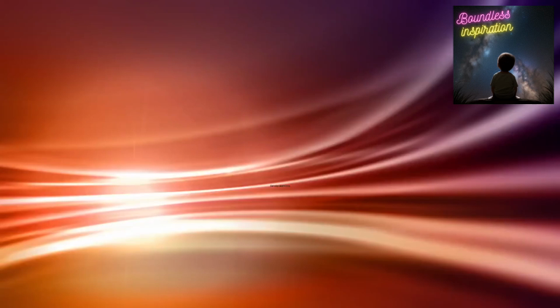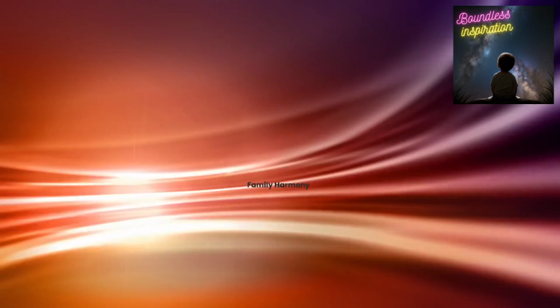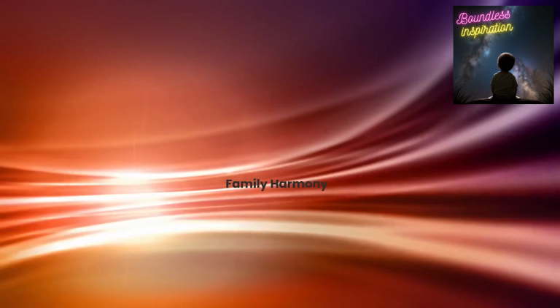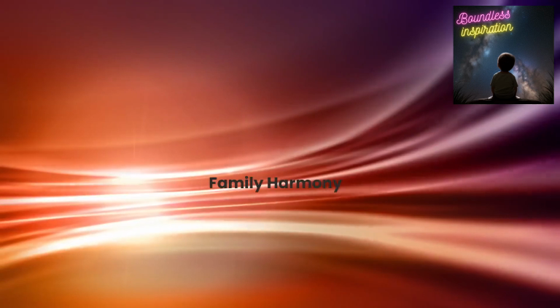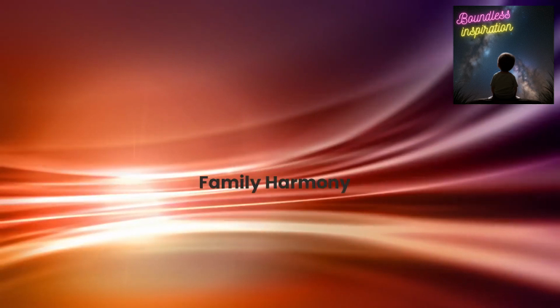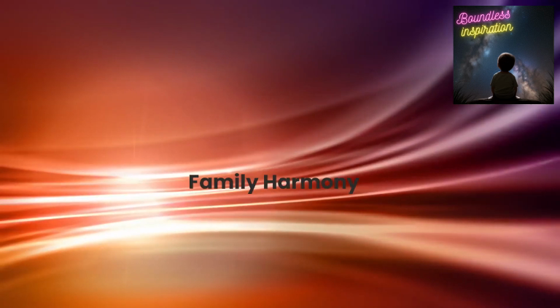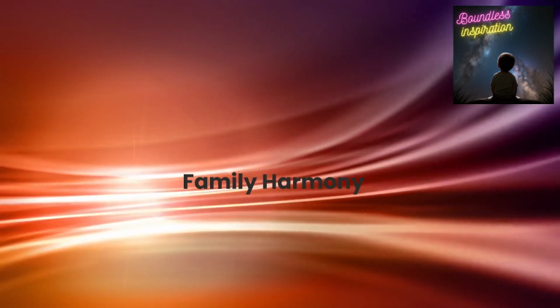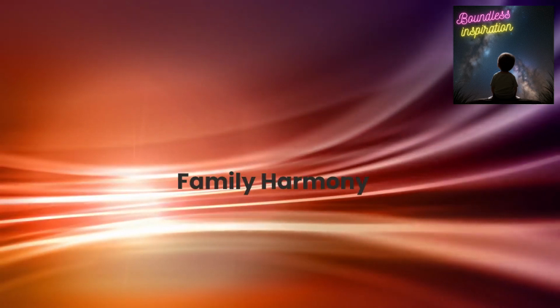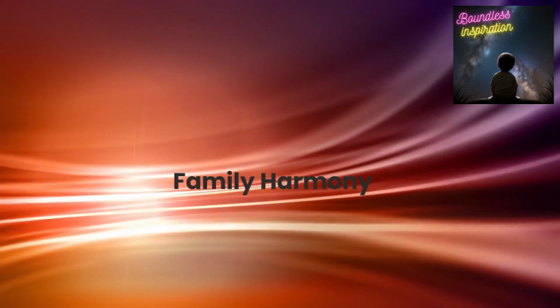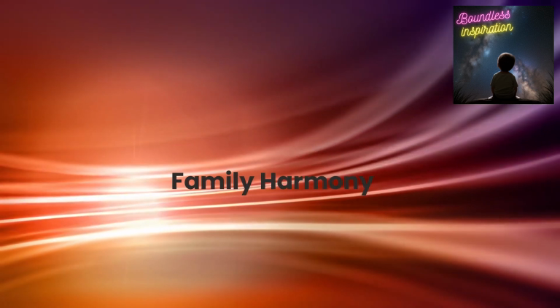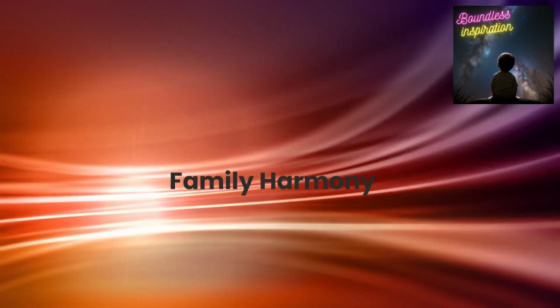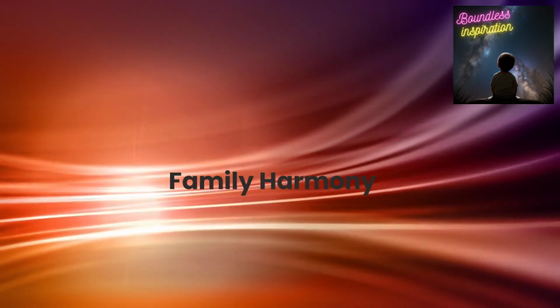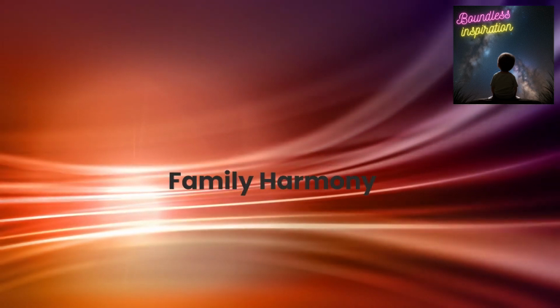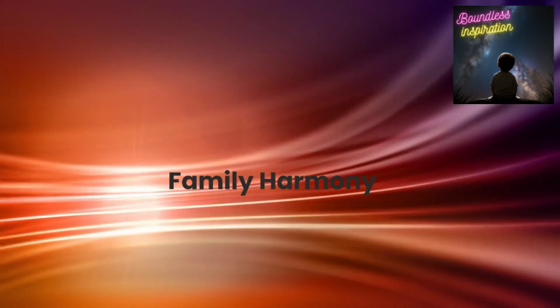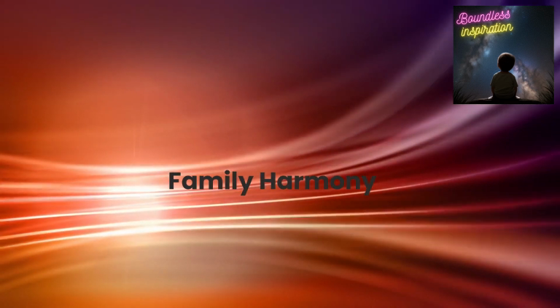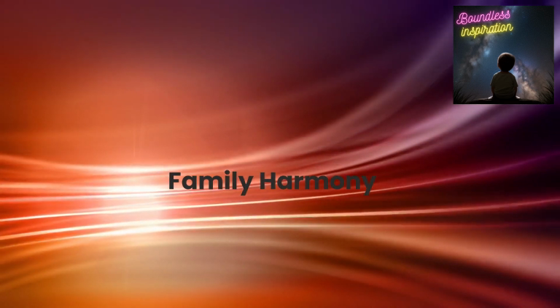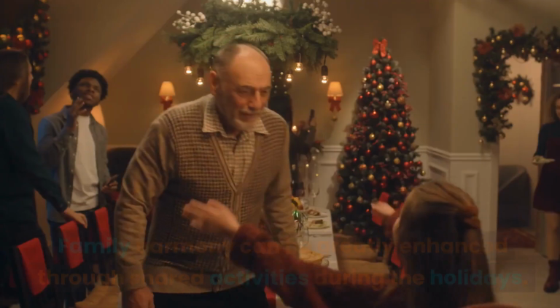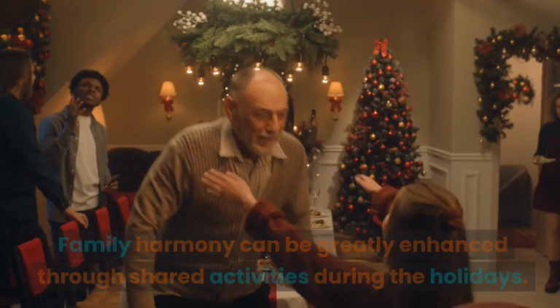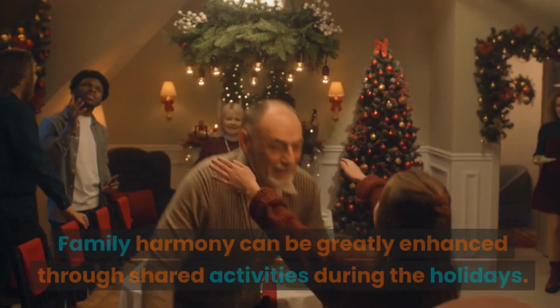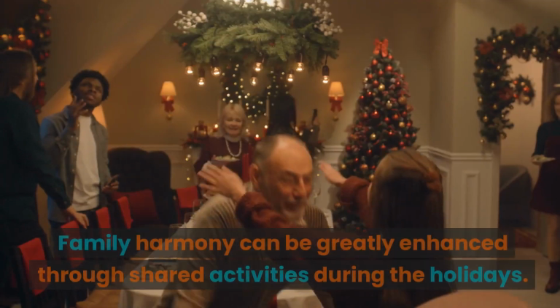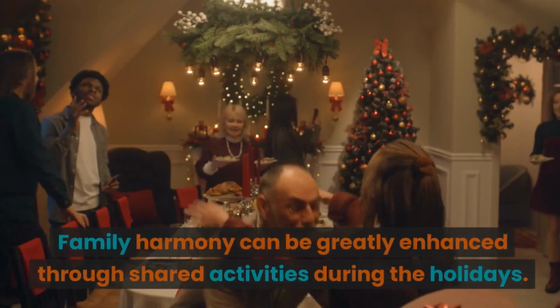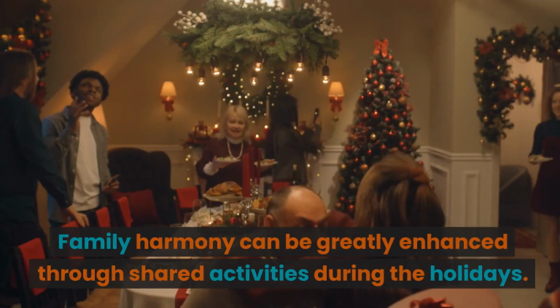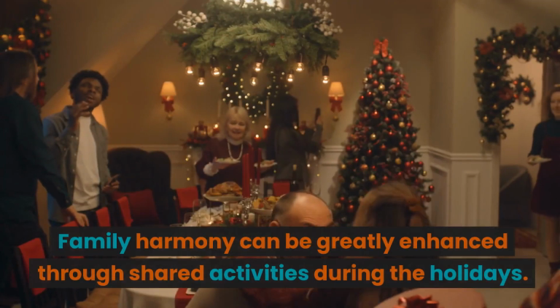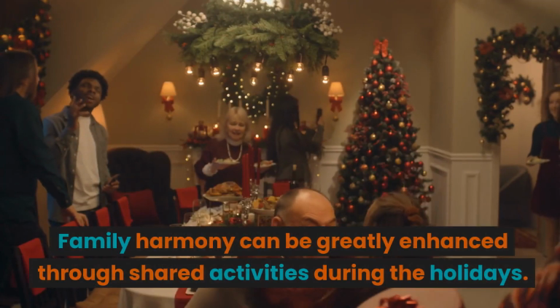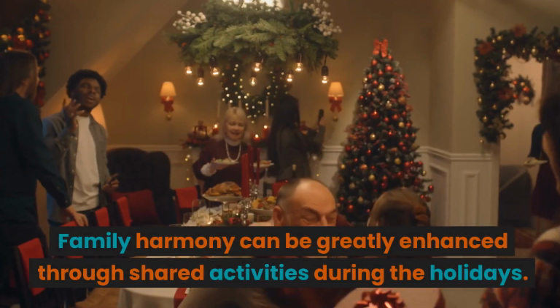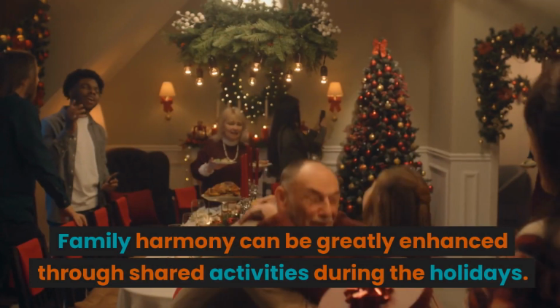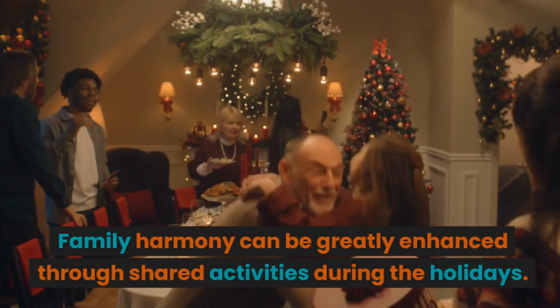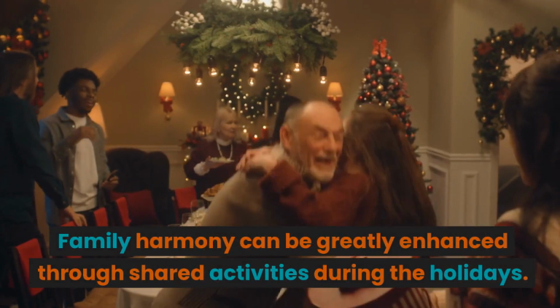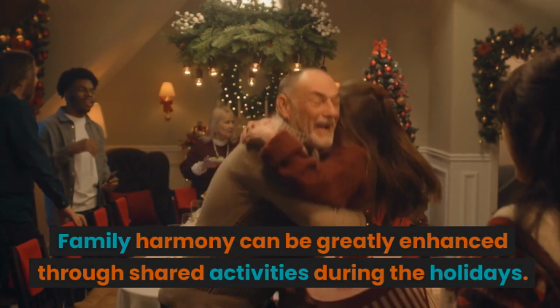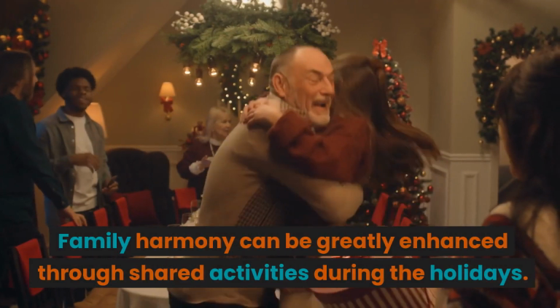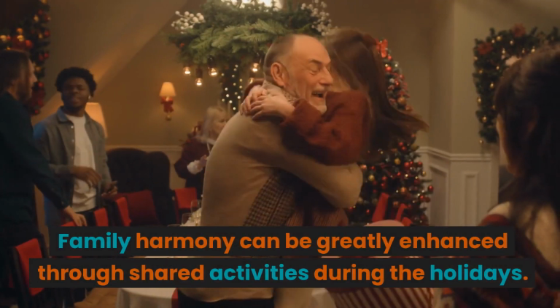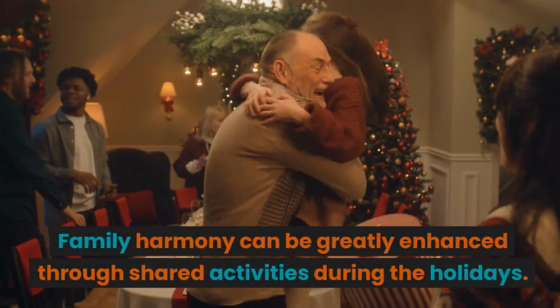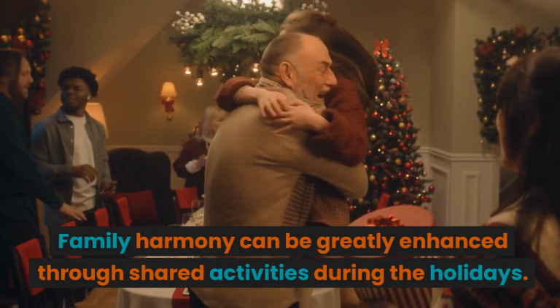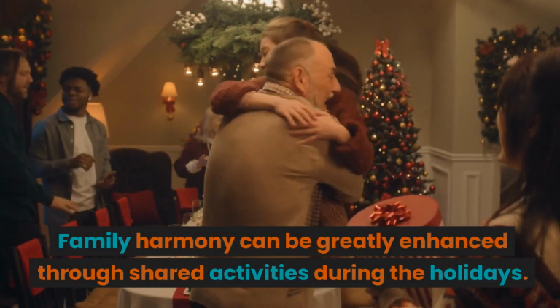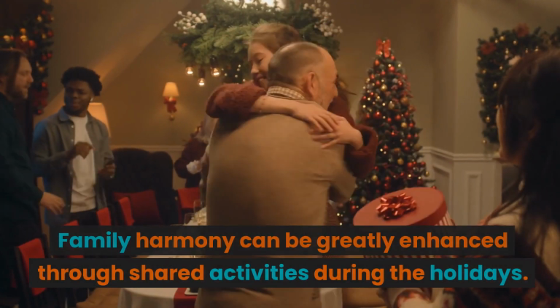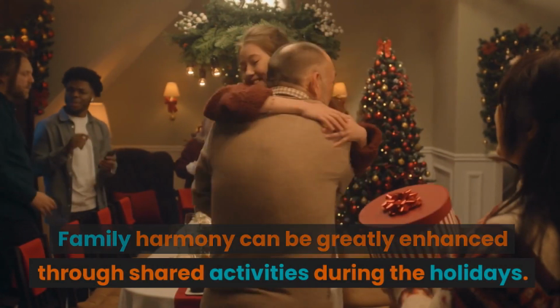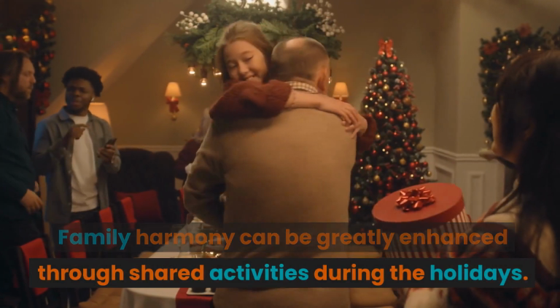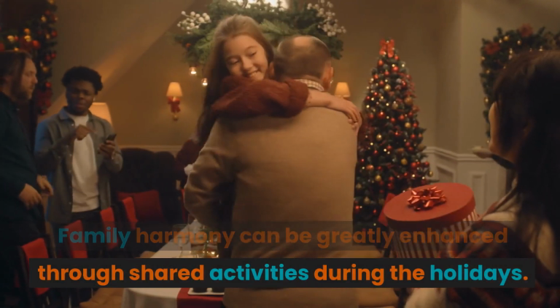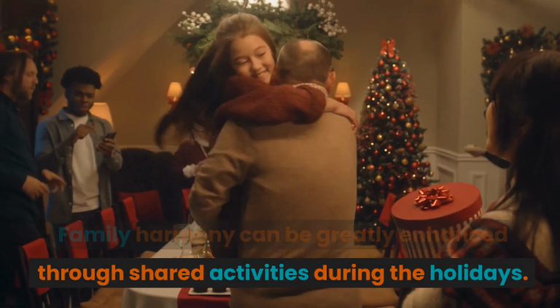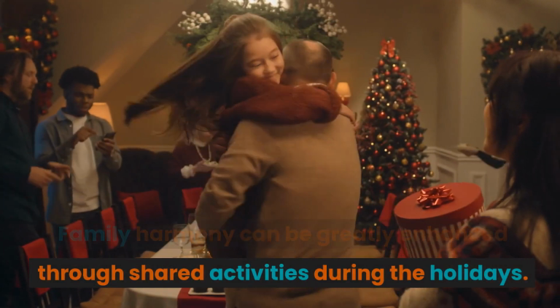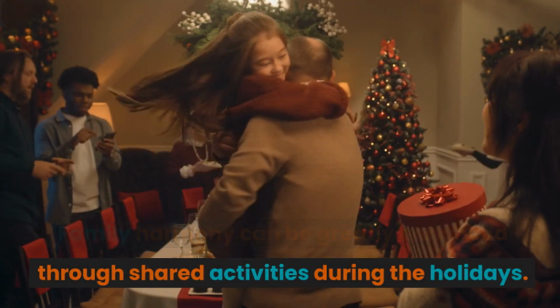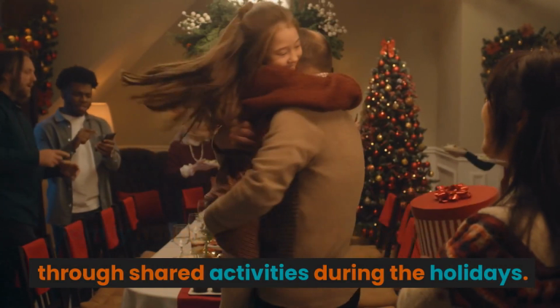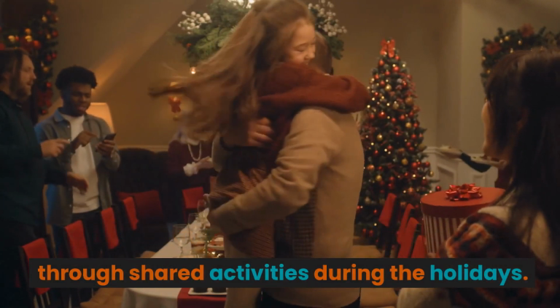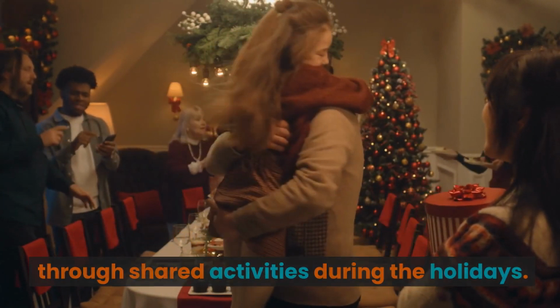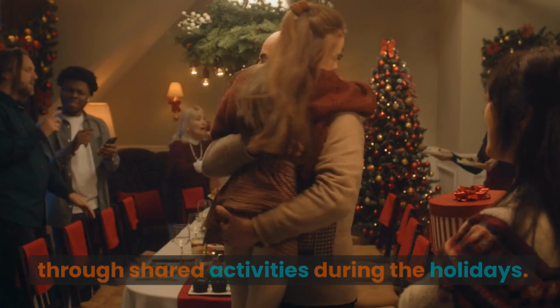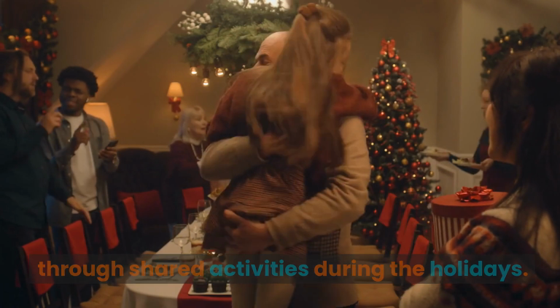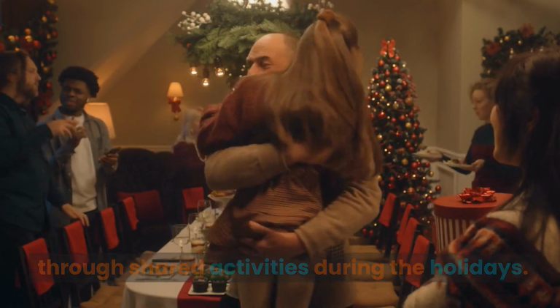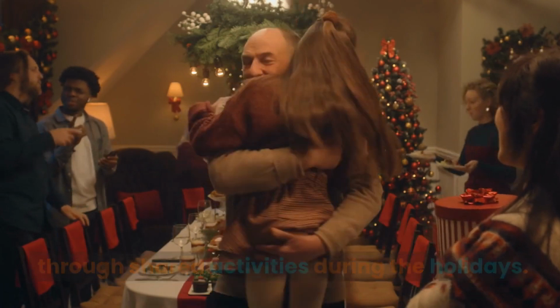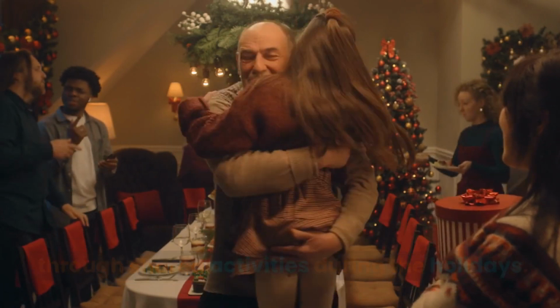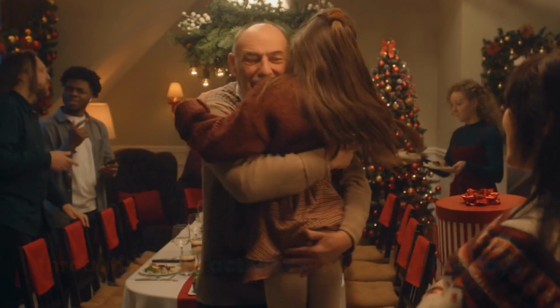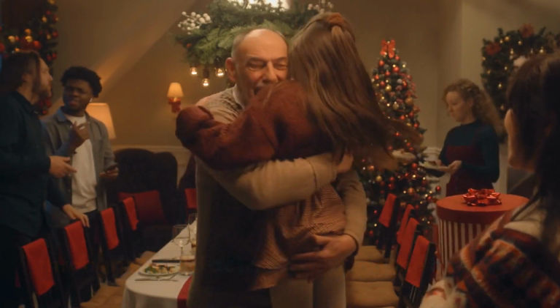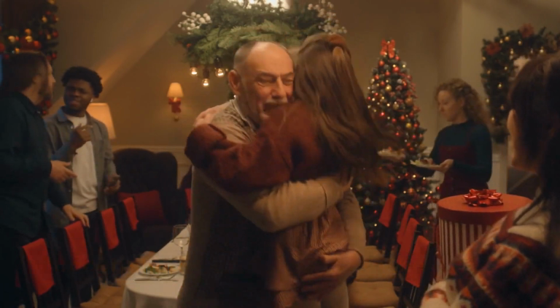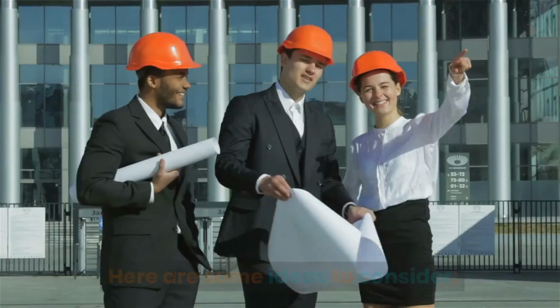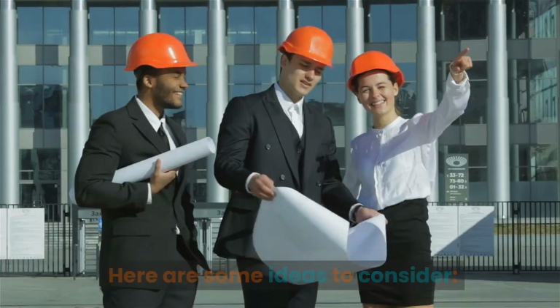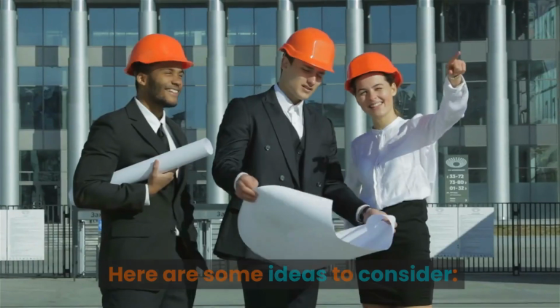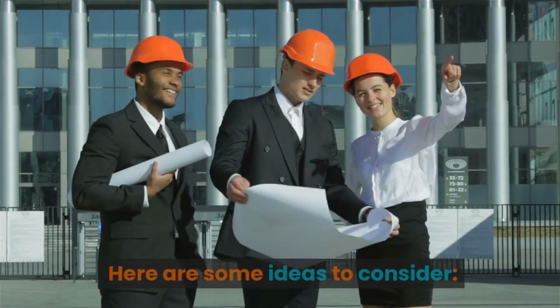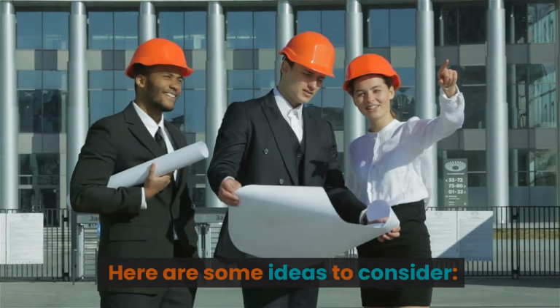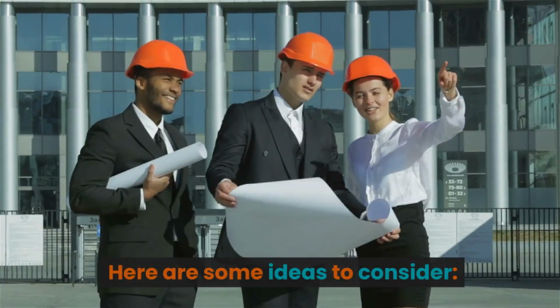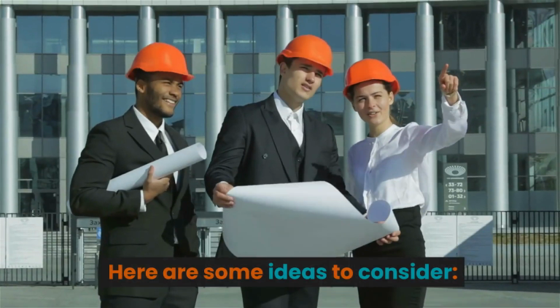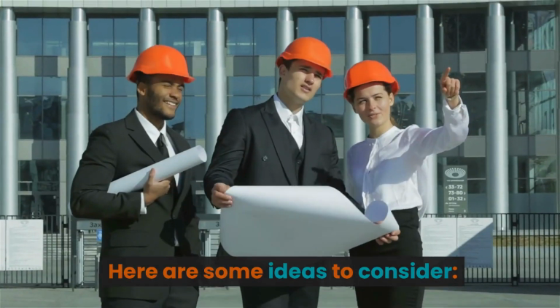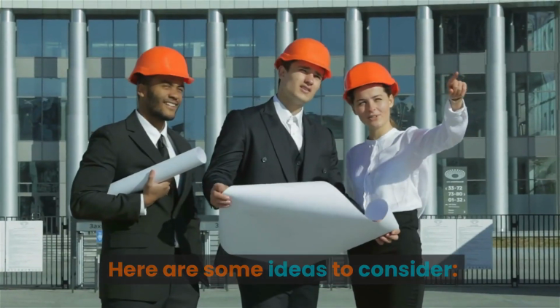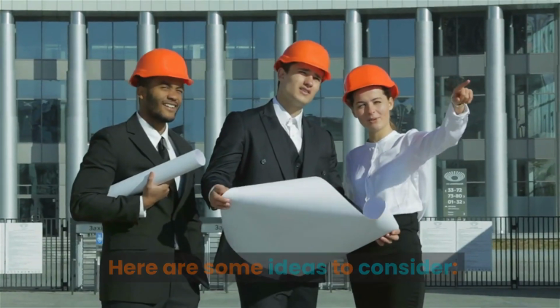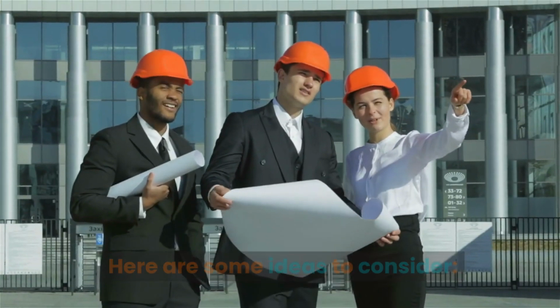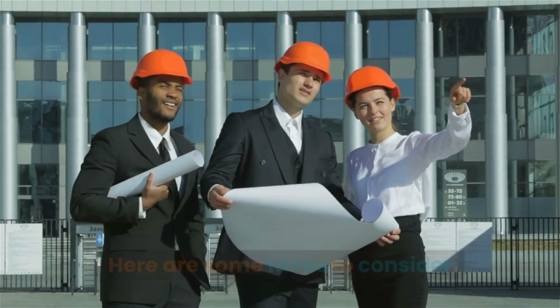Family harmony can be greatly enhanced through shared activities during the holidays. Here are some ideas to consider.